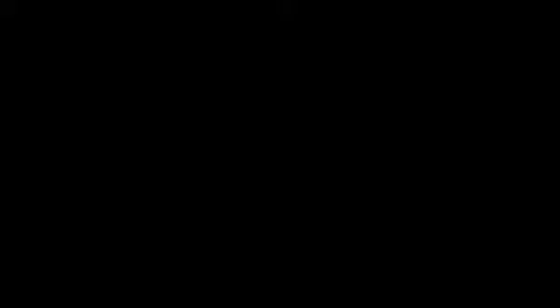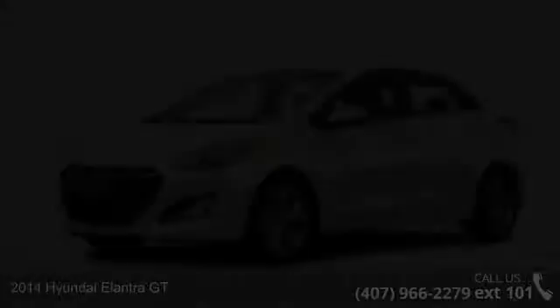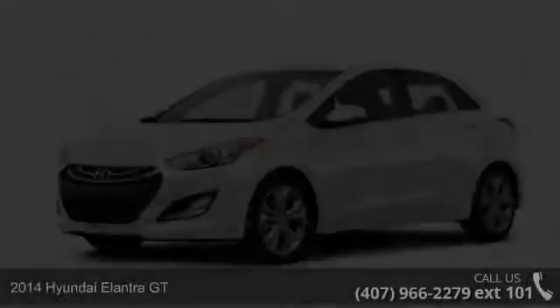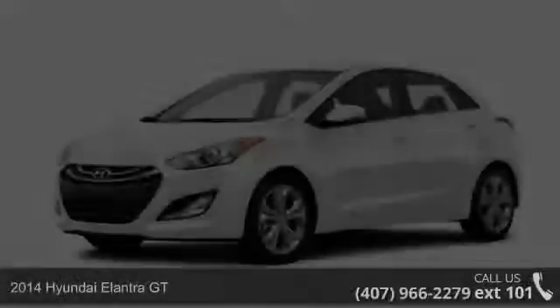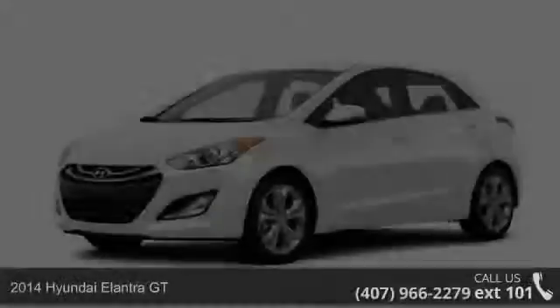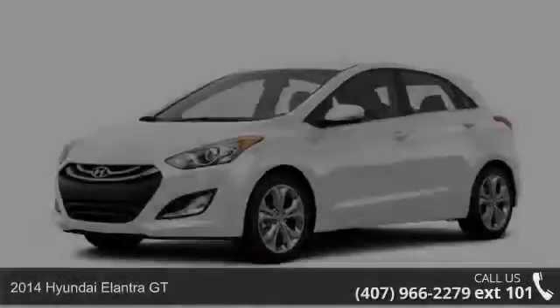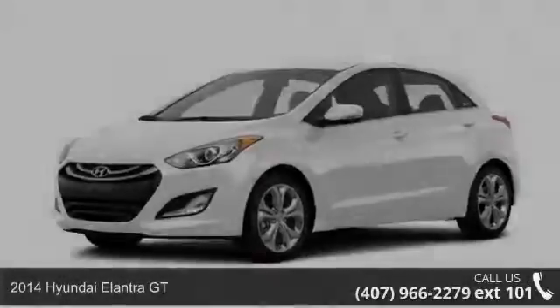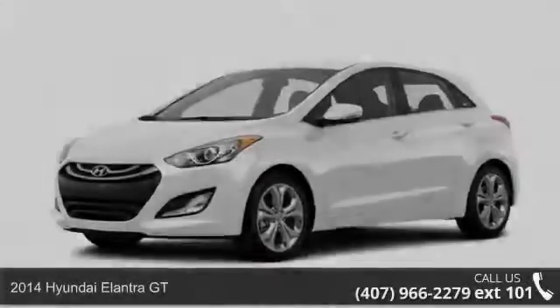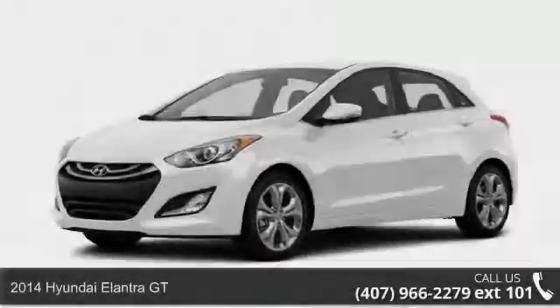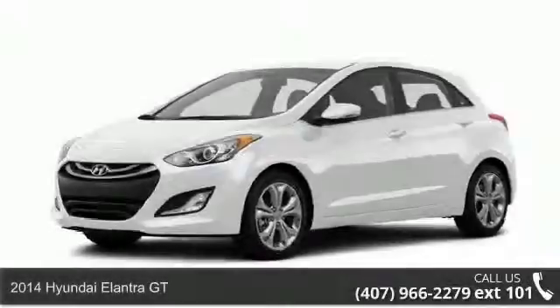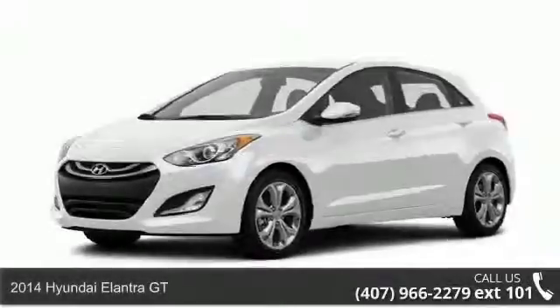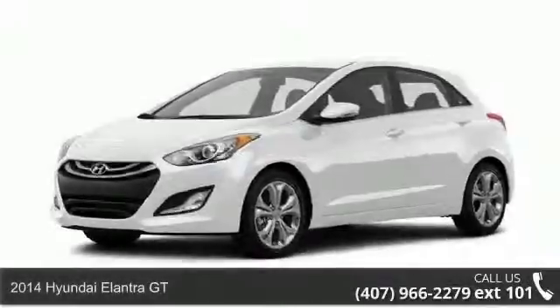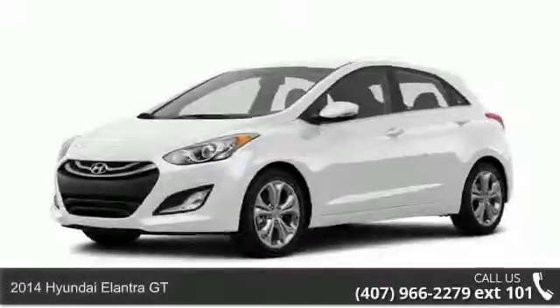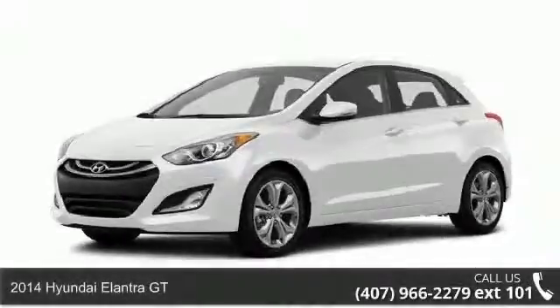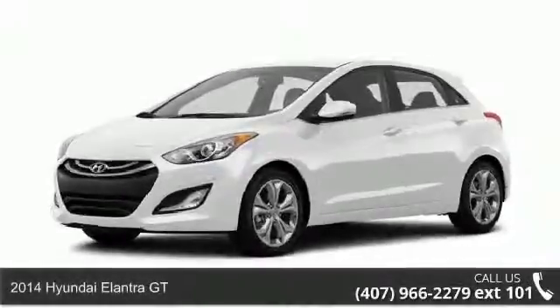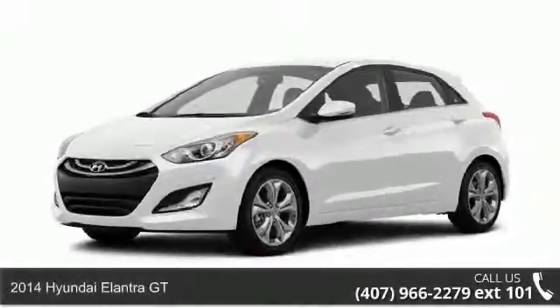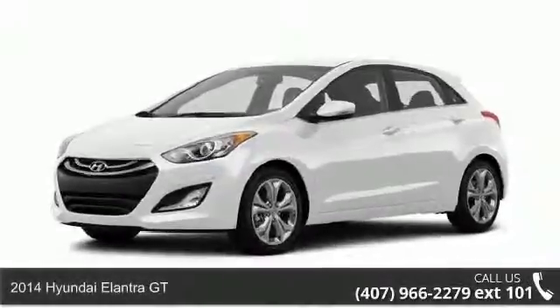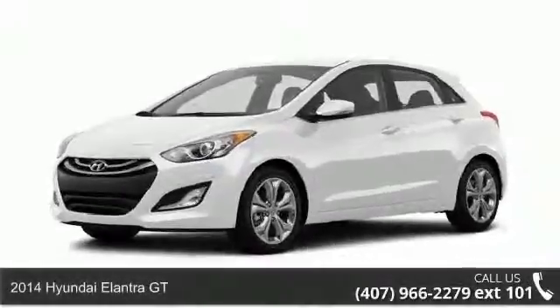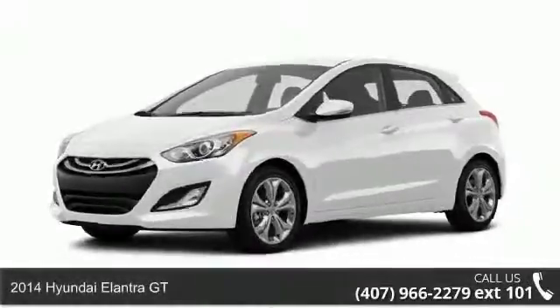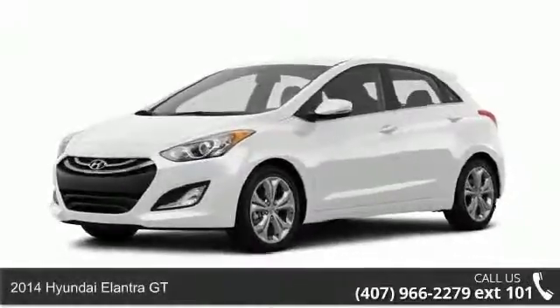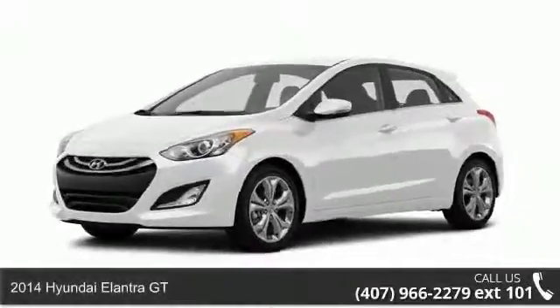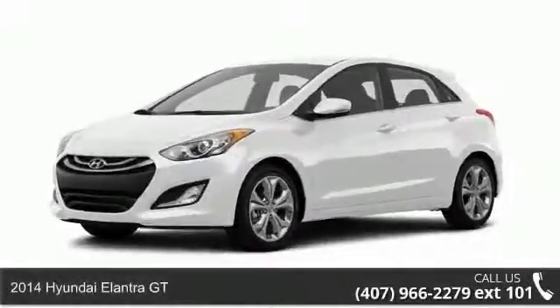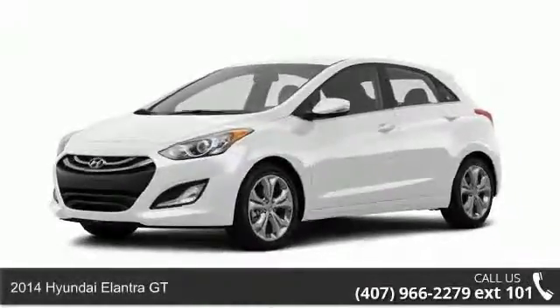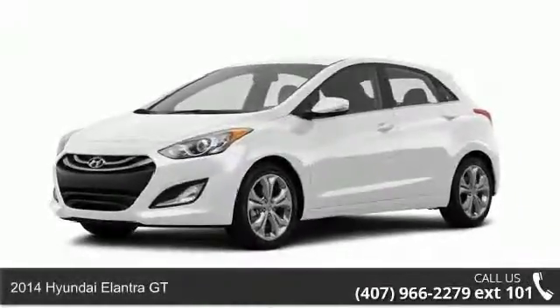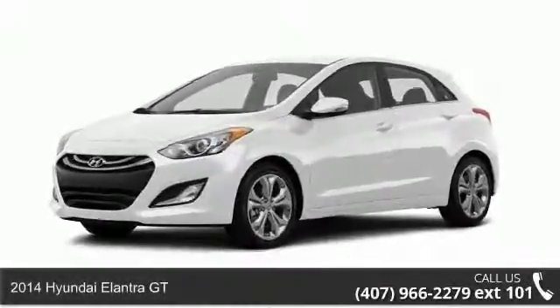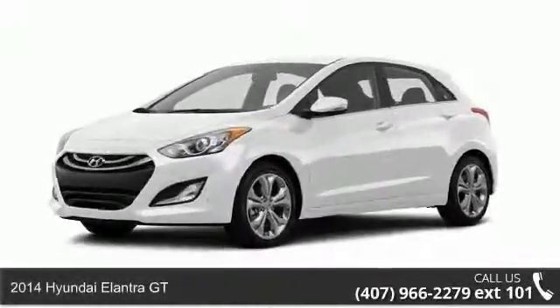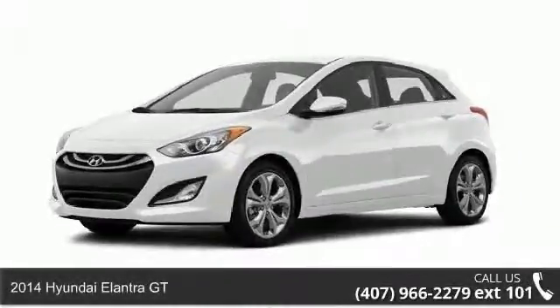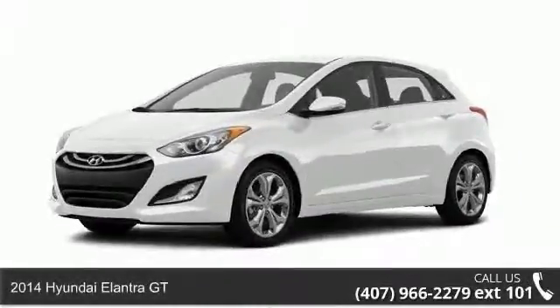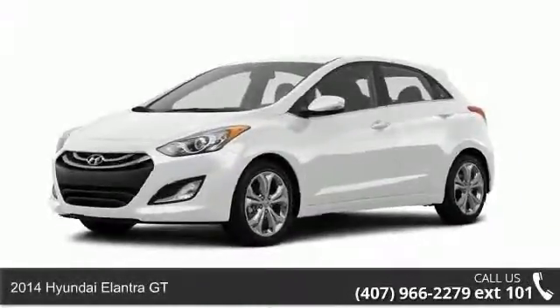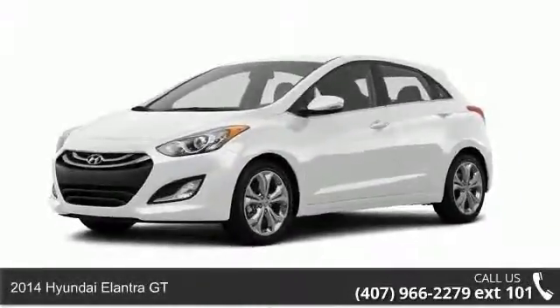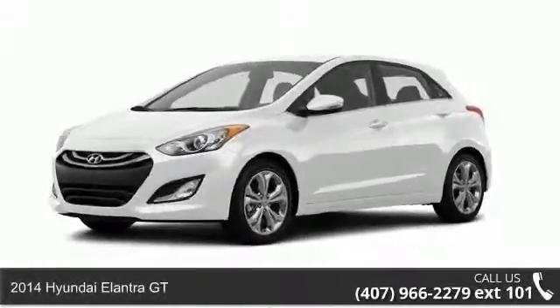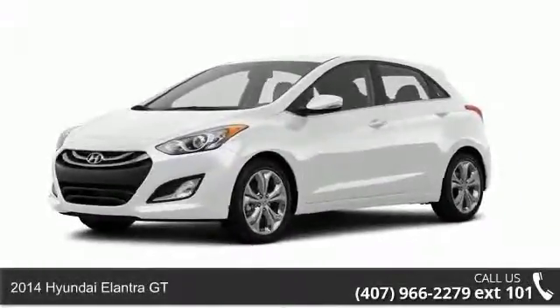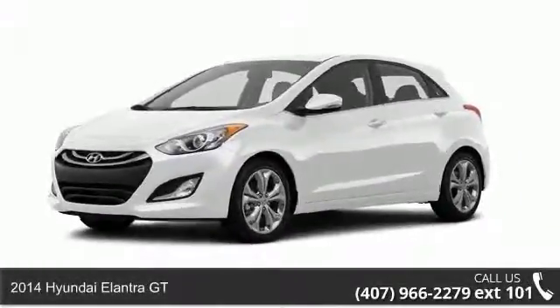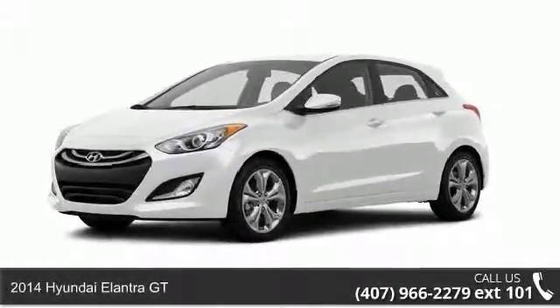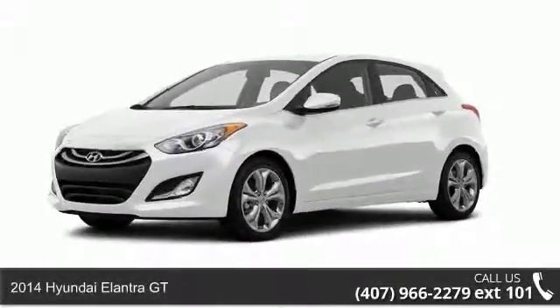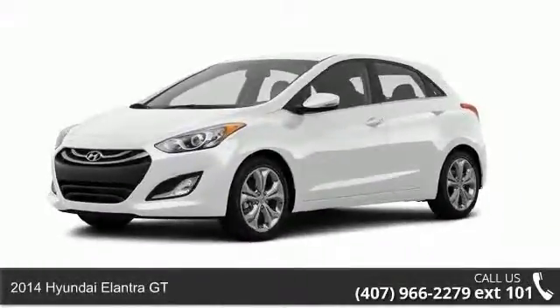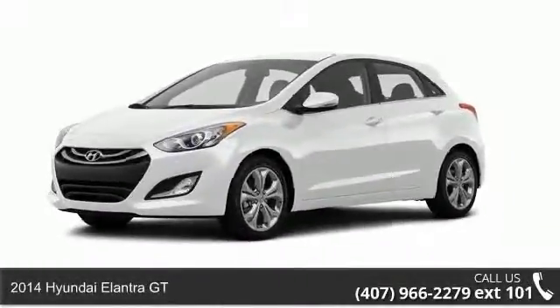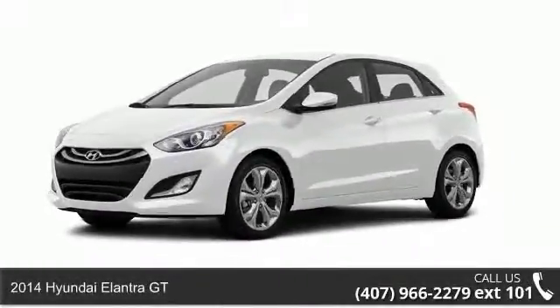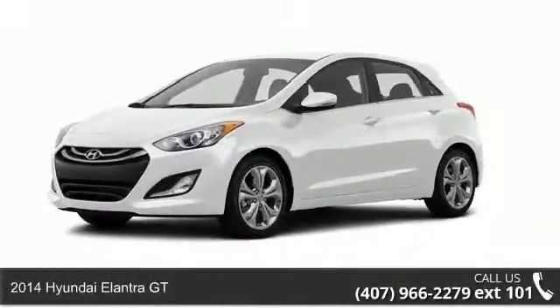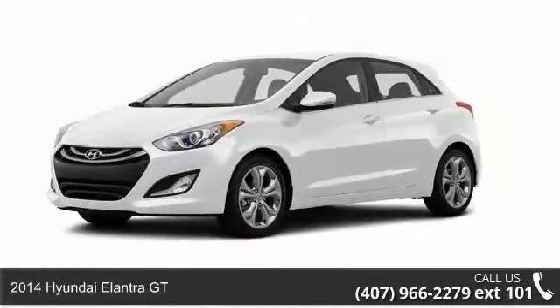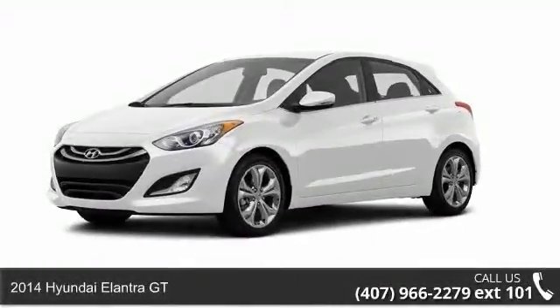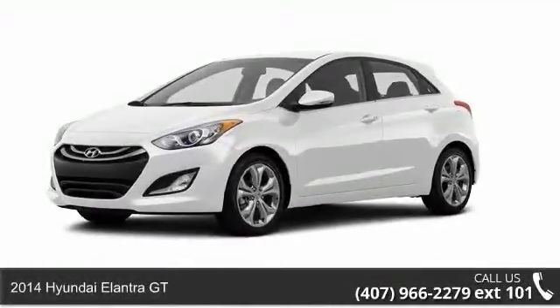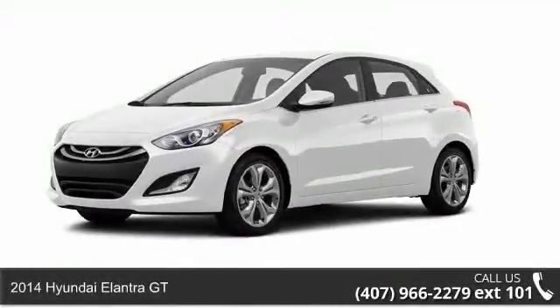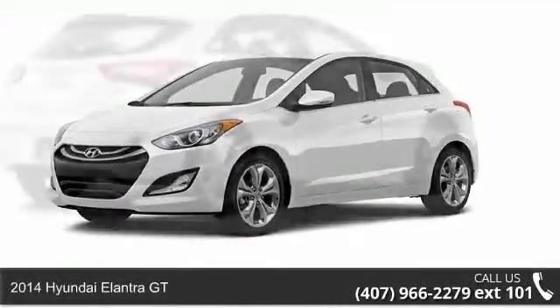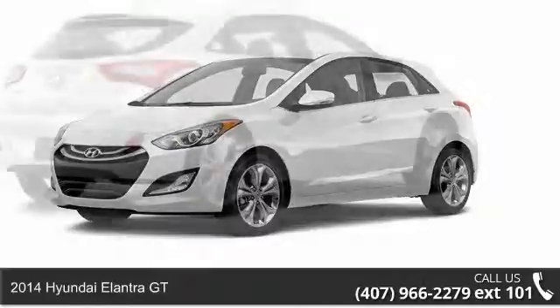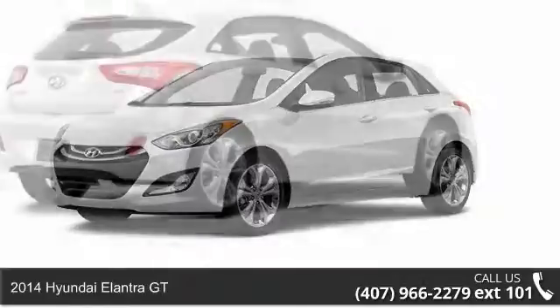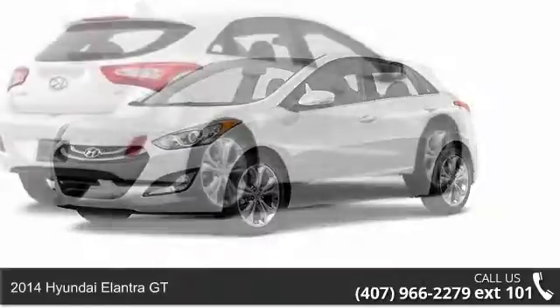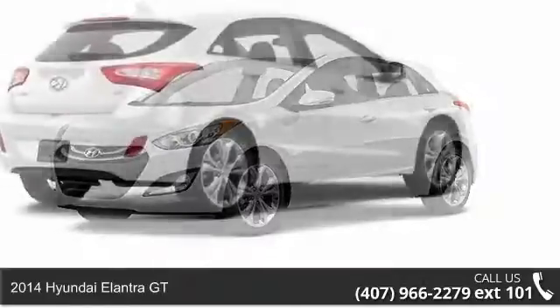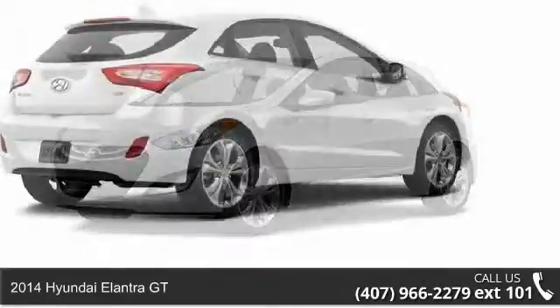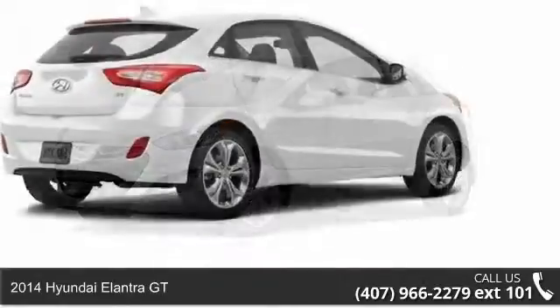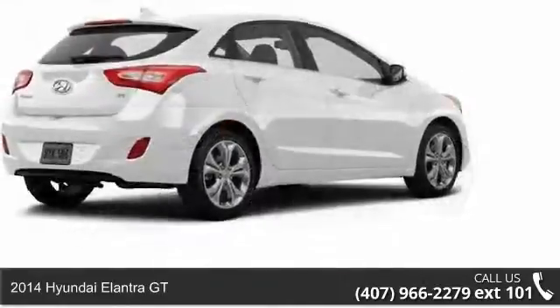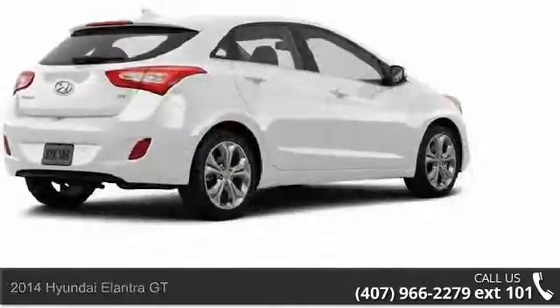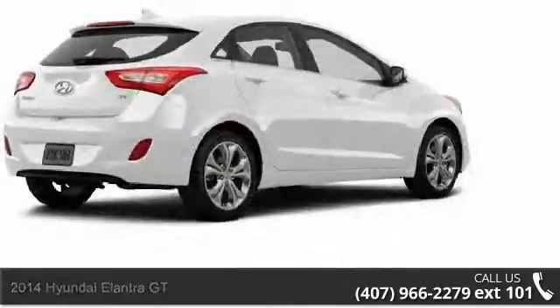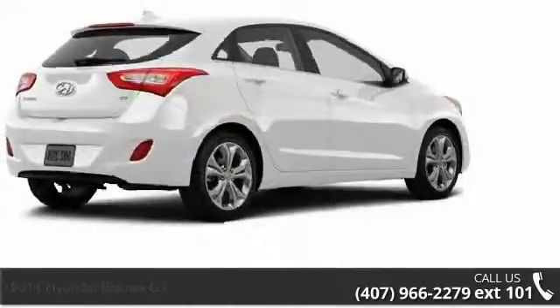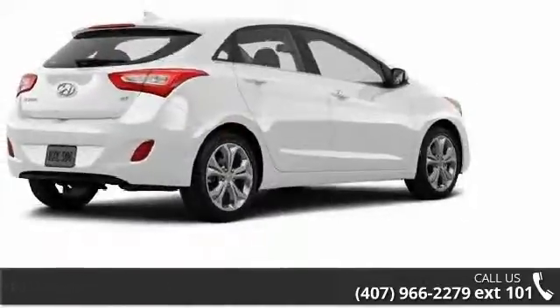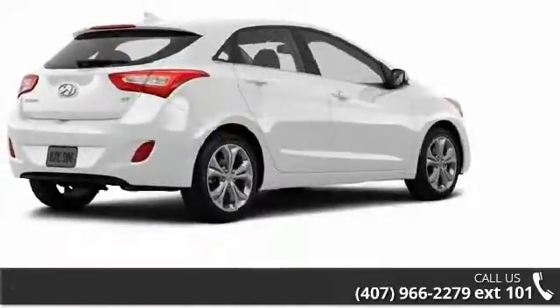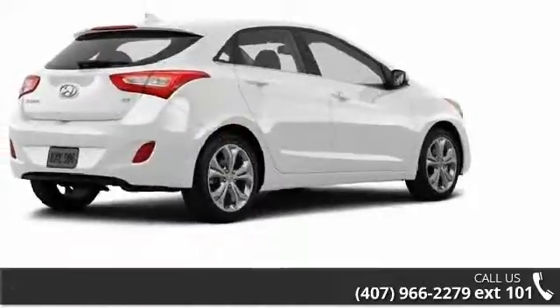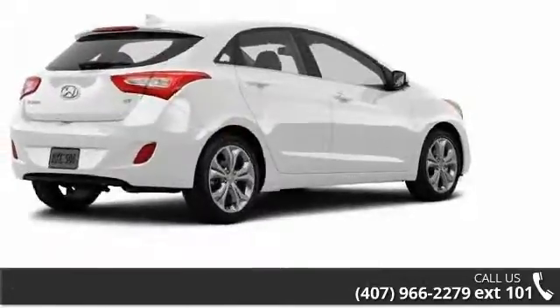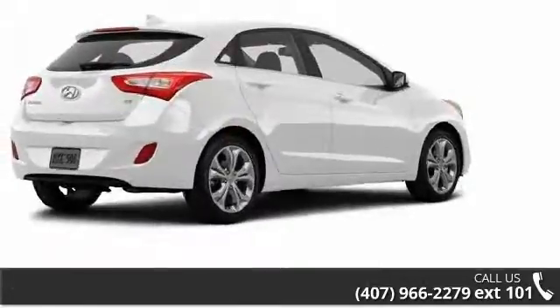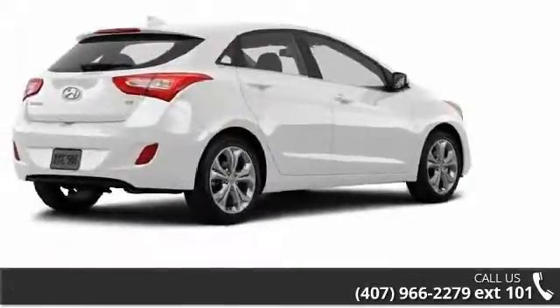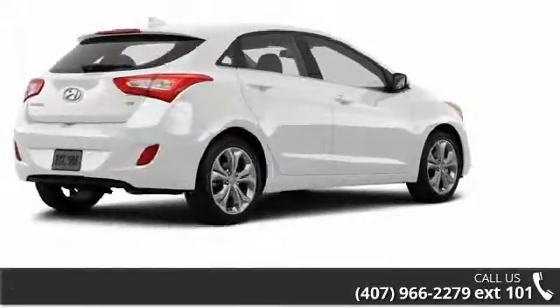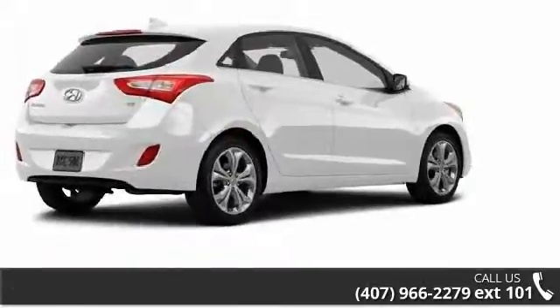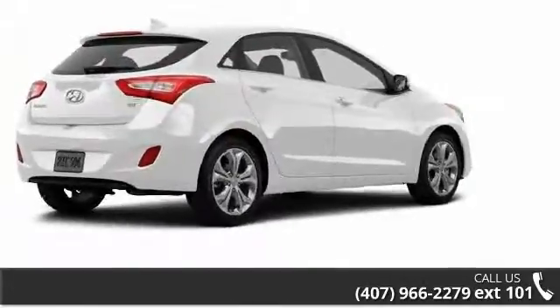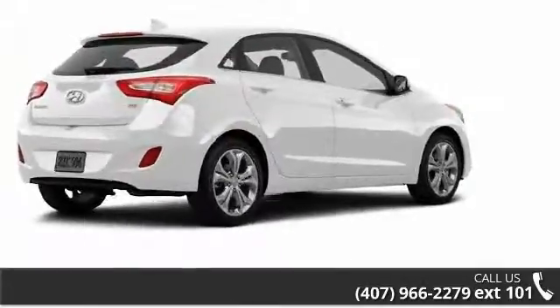Check out this 2014 Hyundai Elantra GT. If you are looking for a first-rate auto, this one could be yours today.